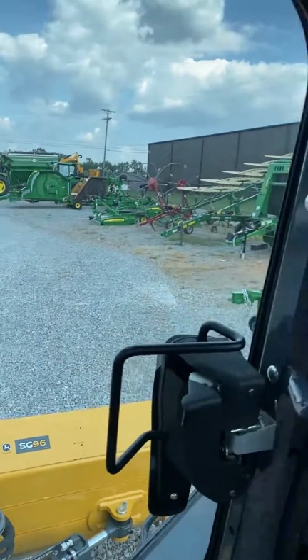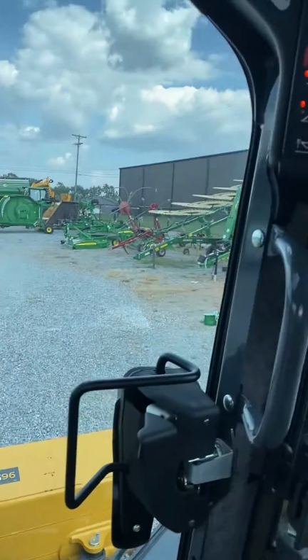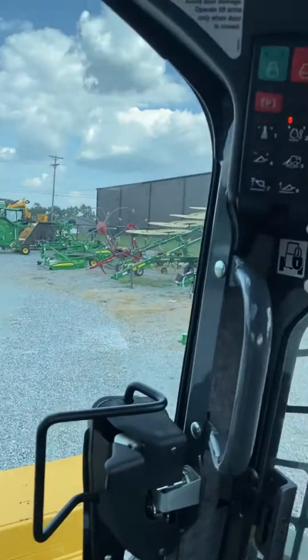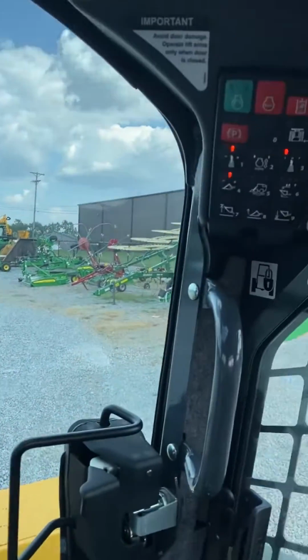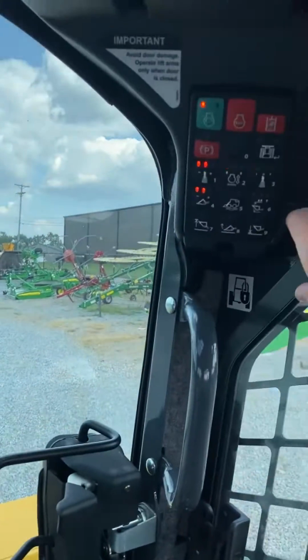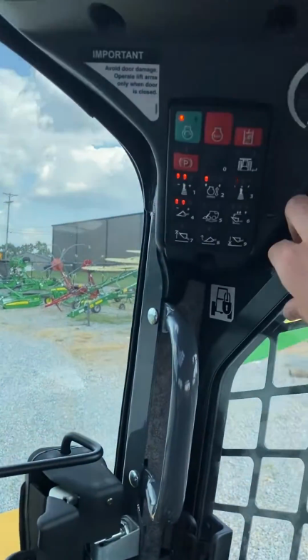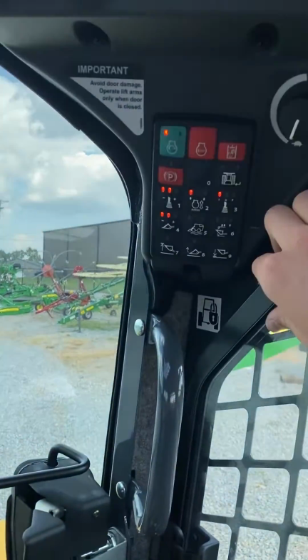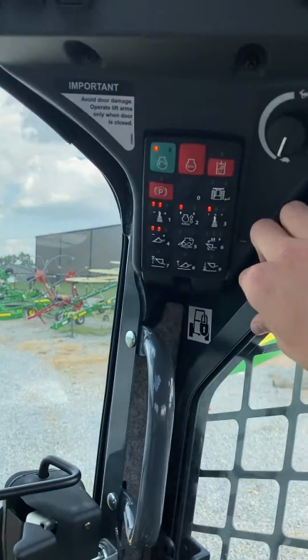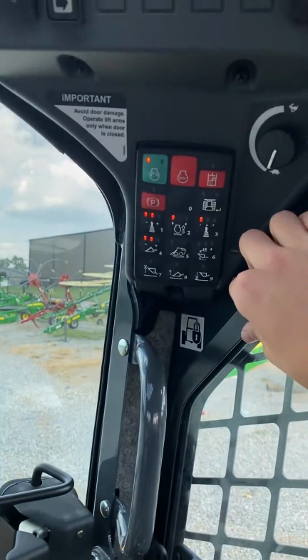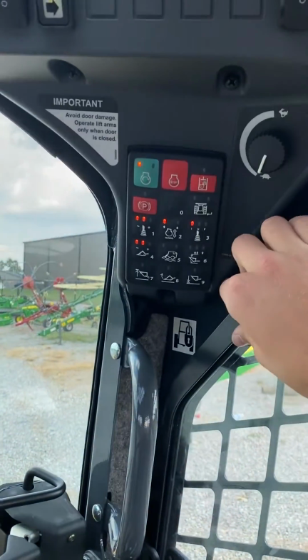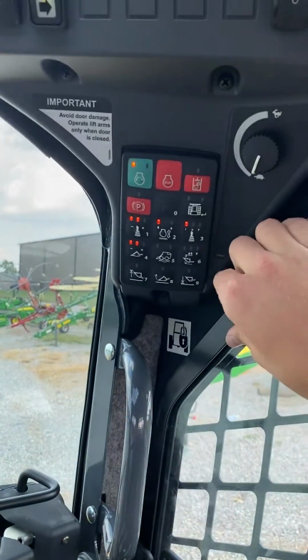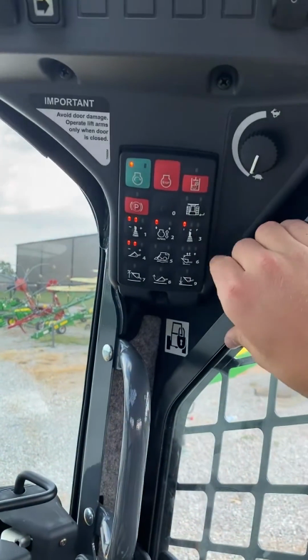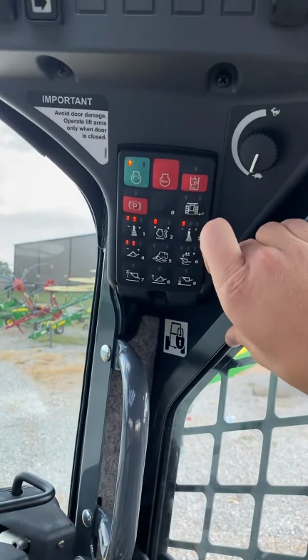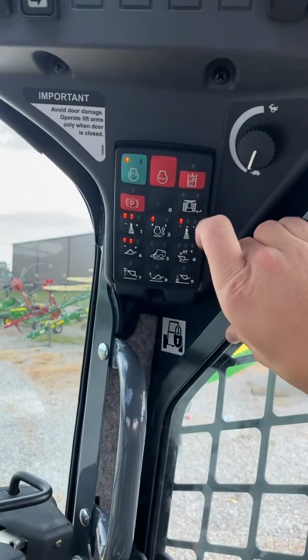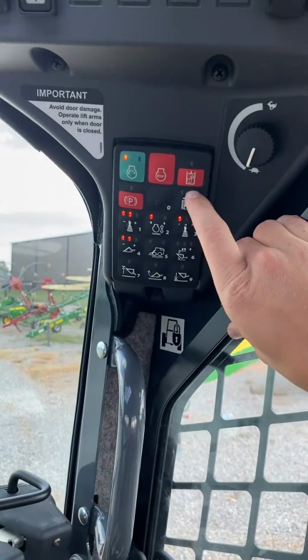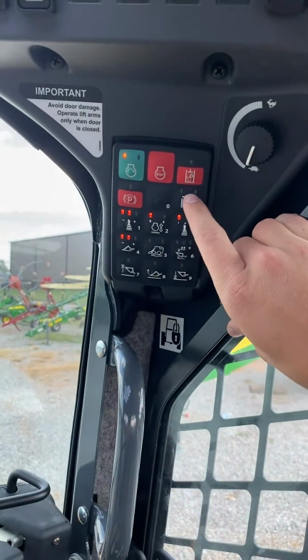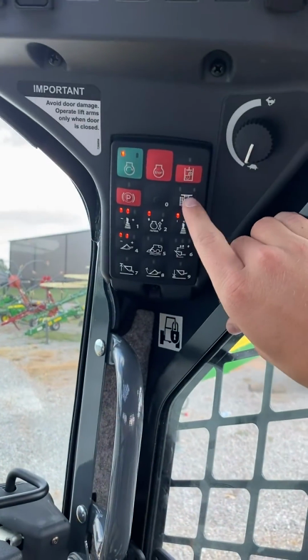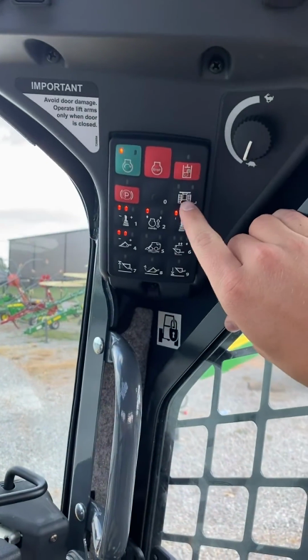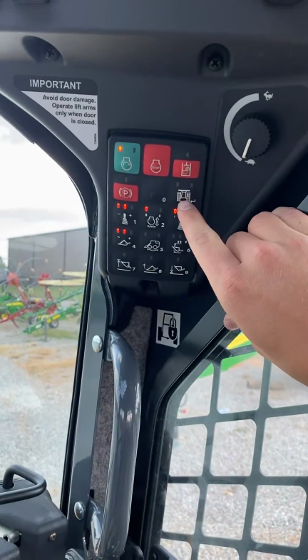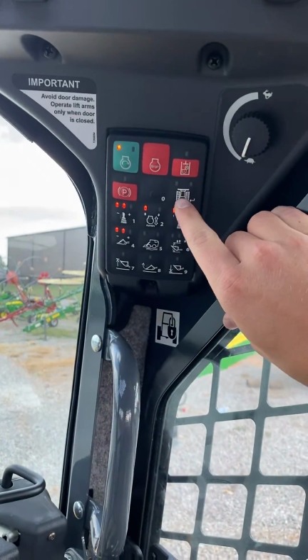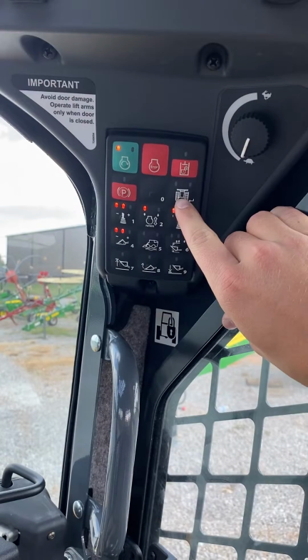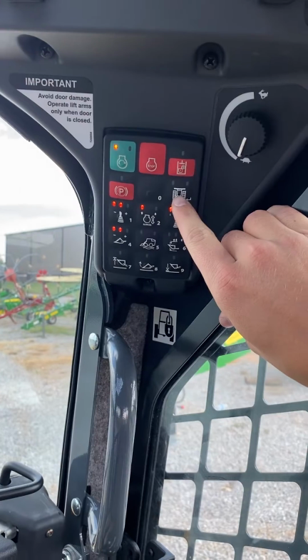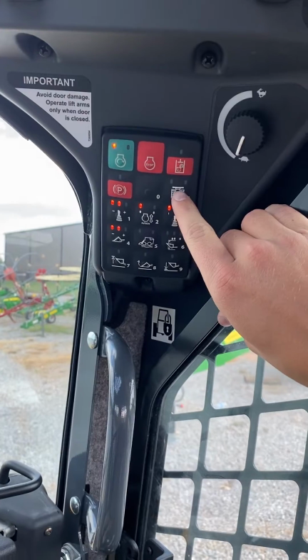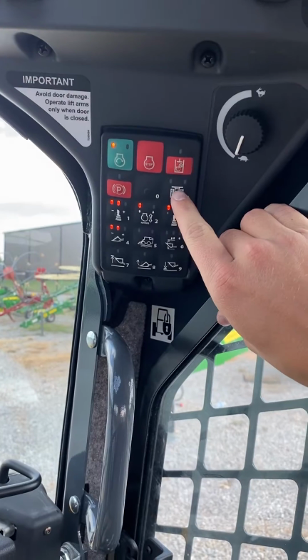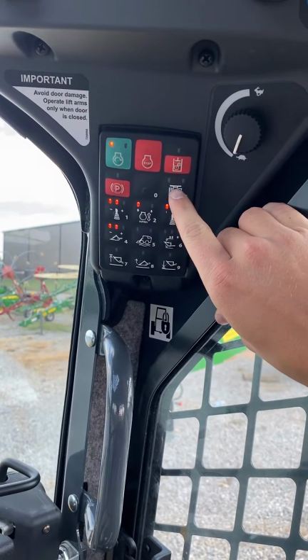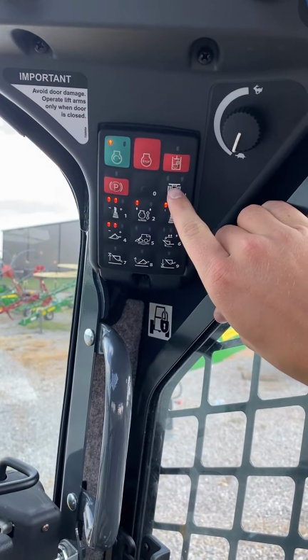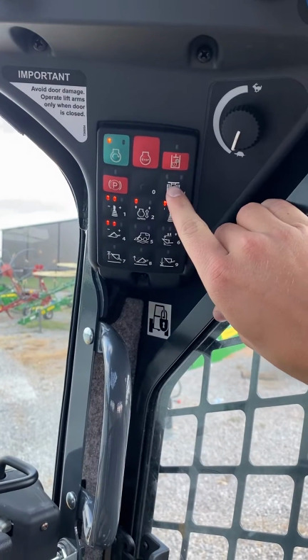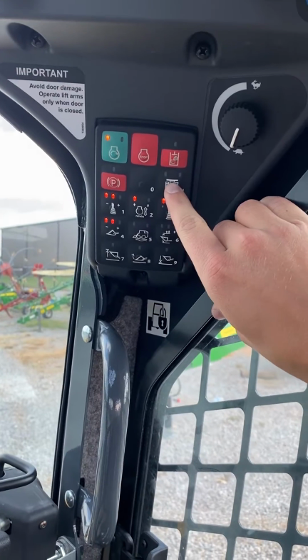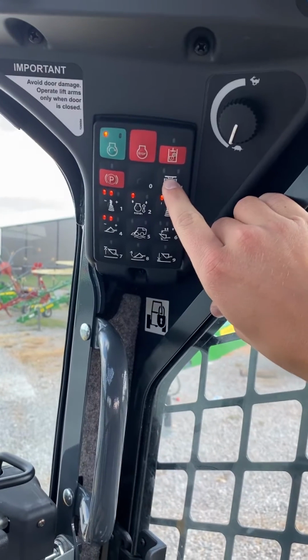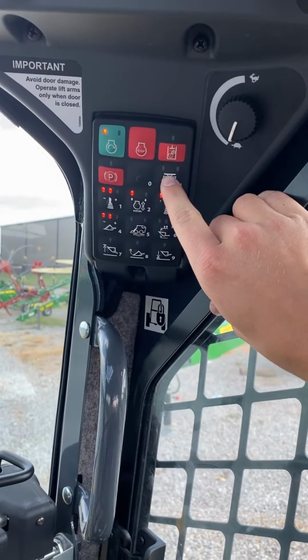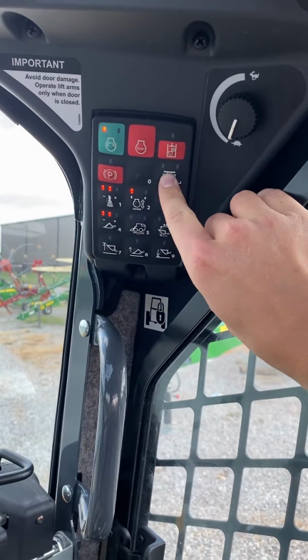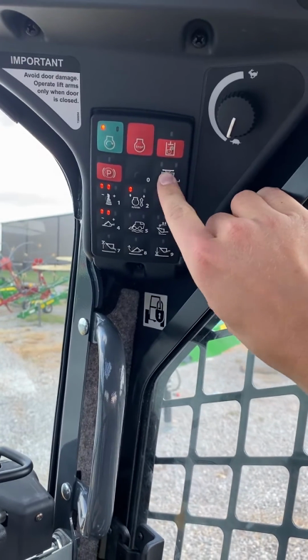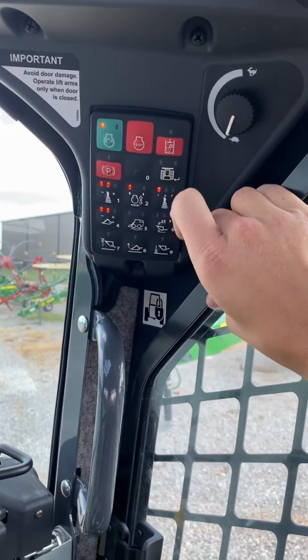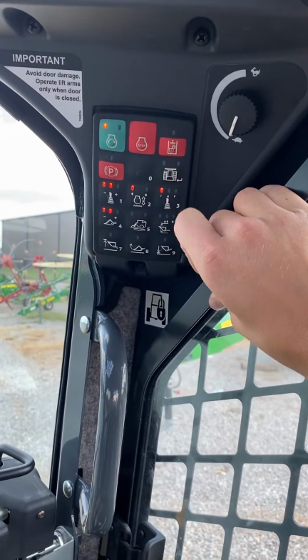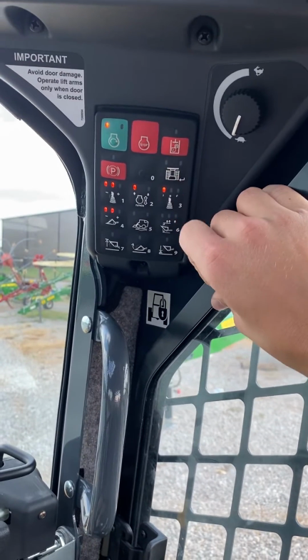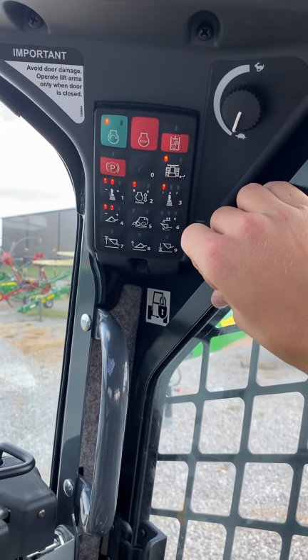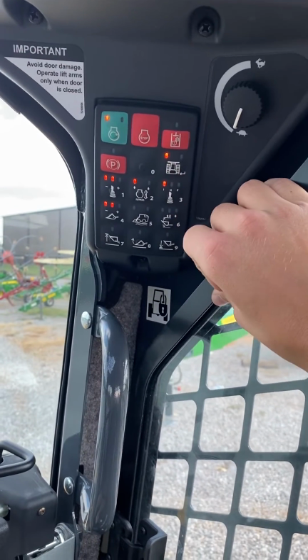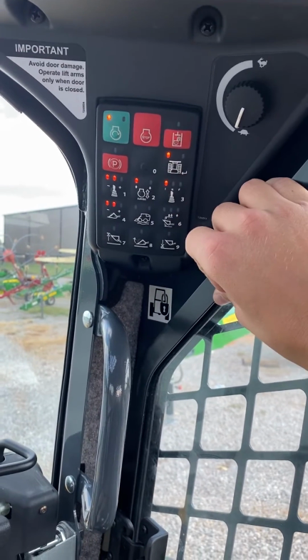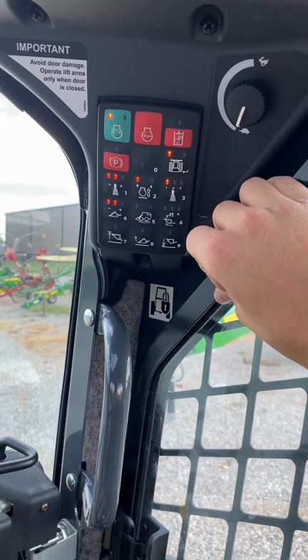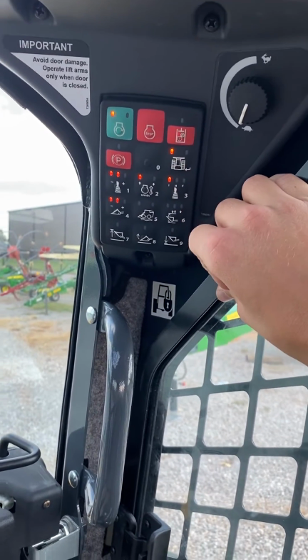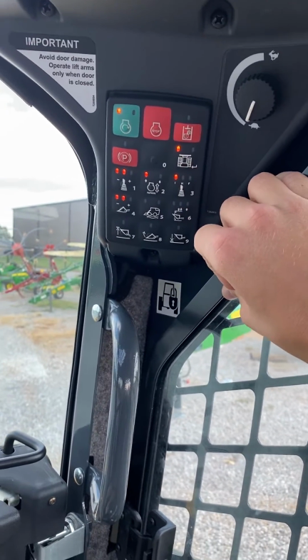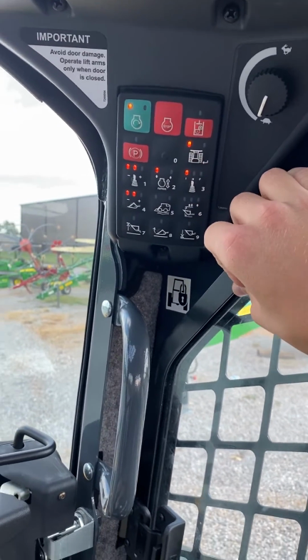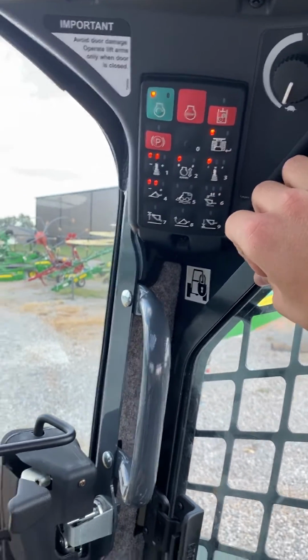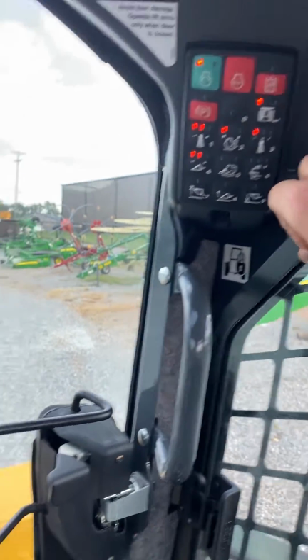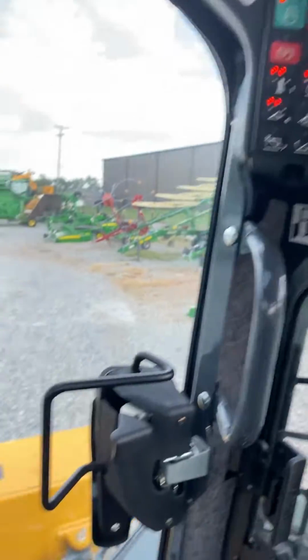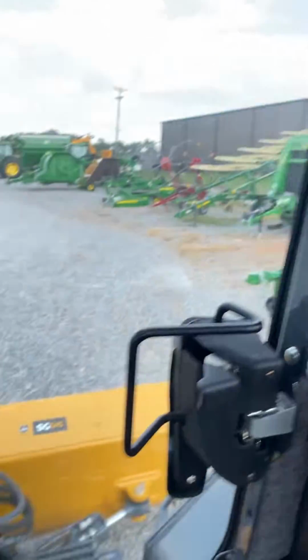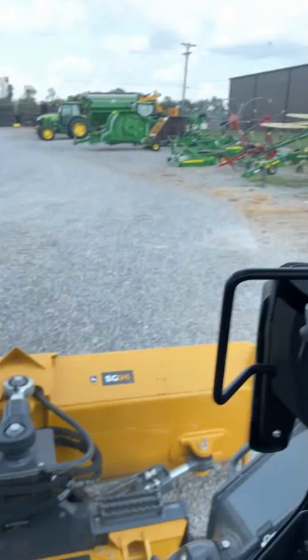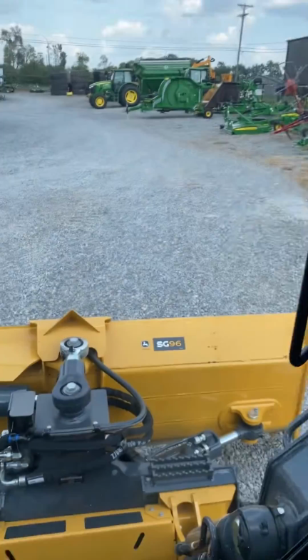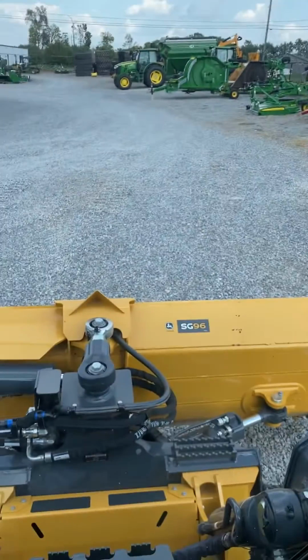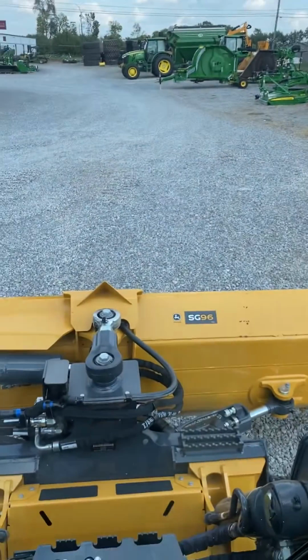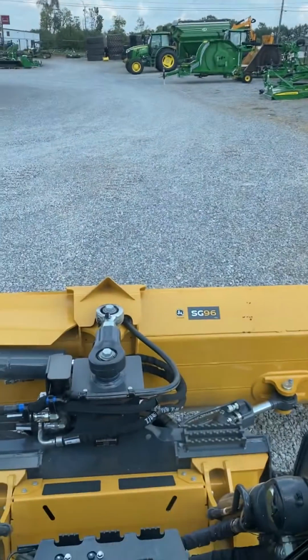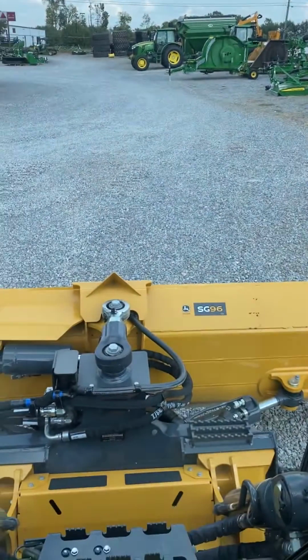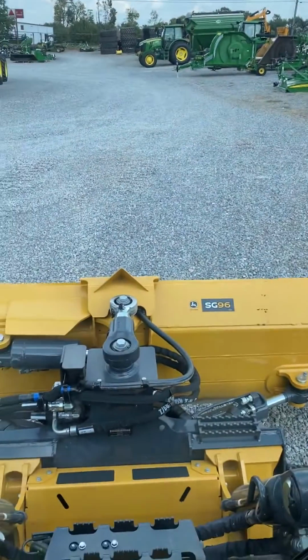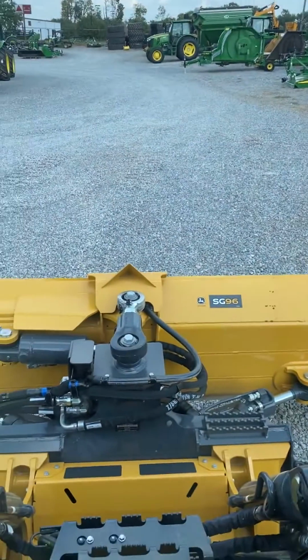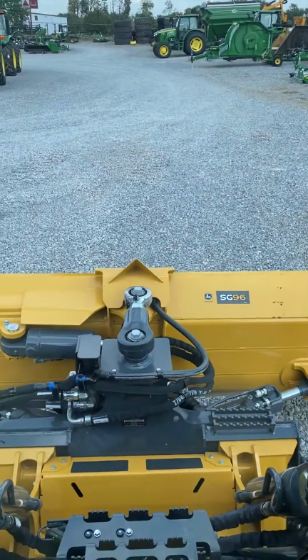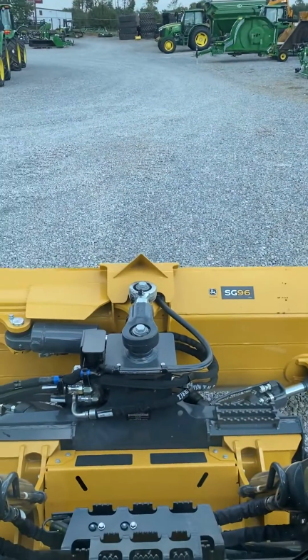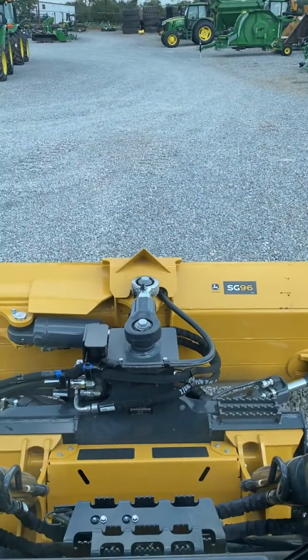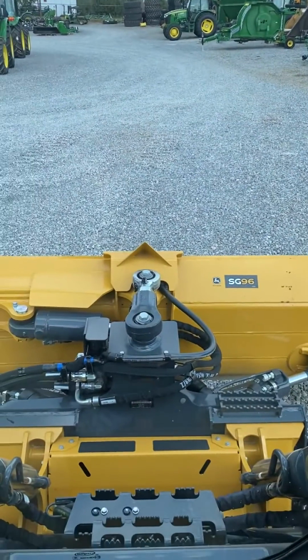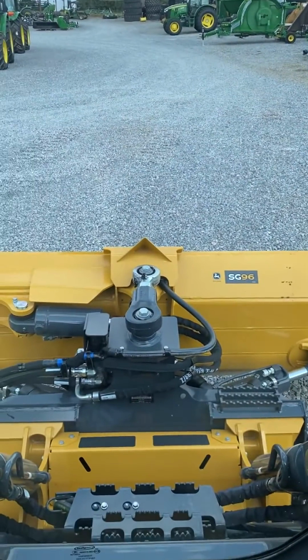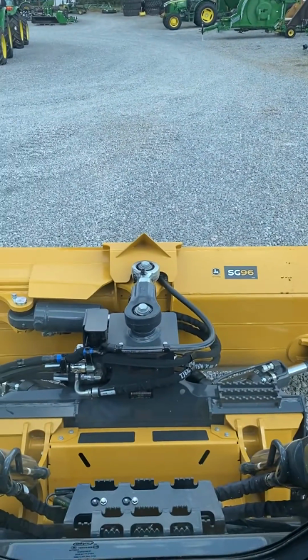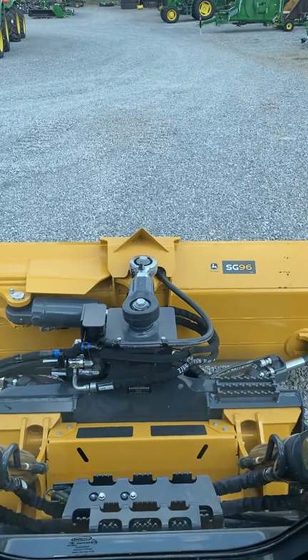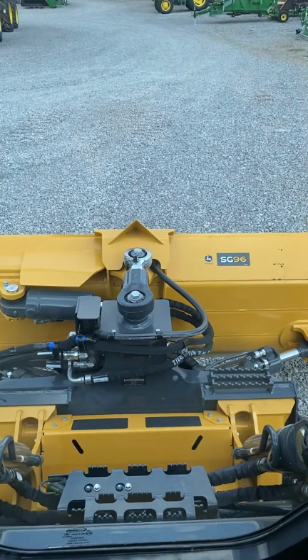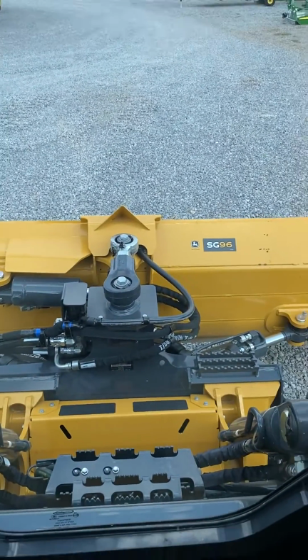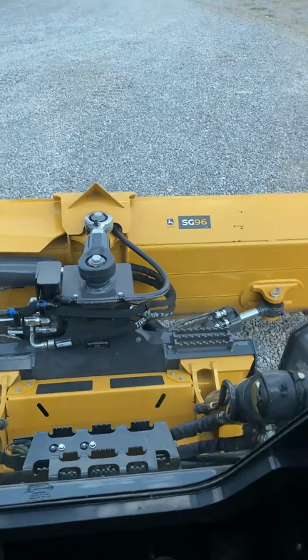Over here on your keypad you have a dozer icon. If you hit it once you'll hear that tone and now it is in dozer mode.